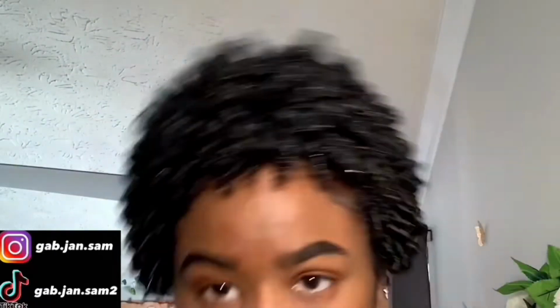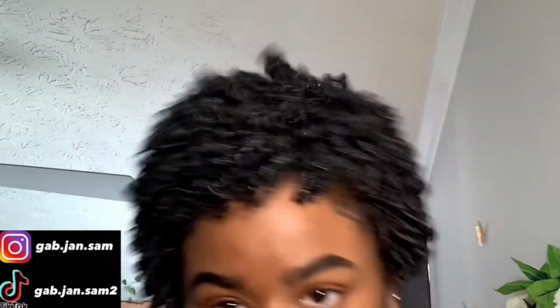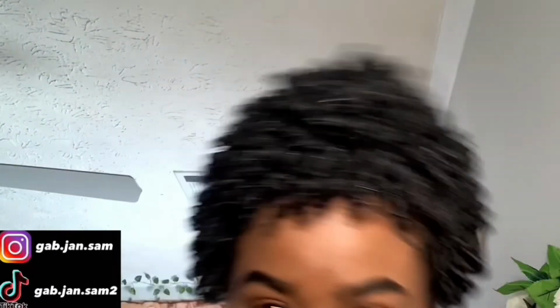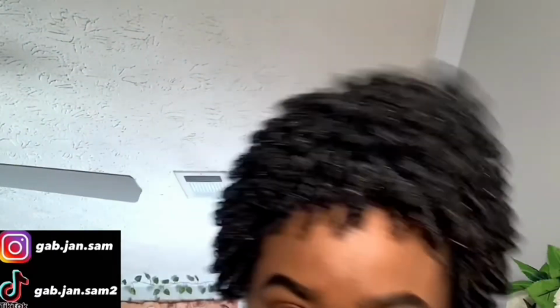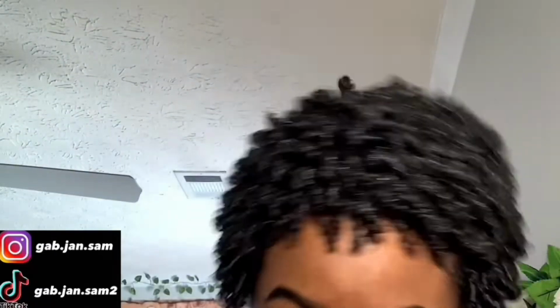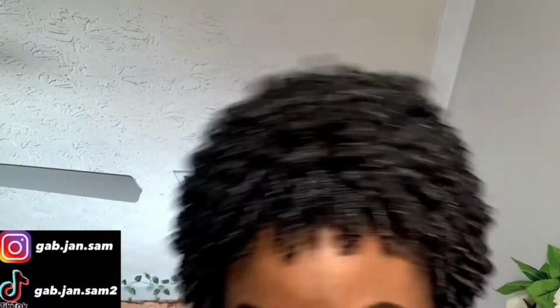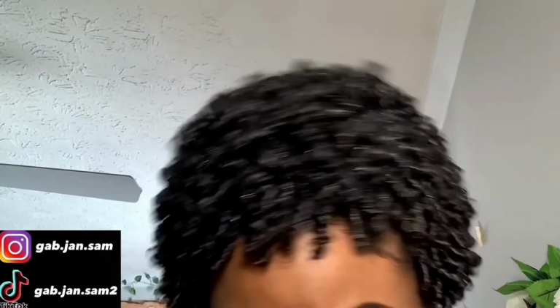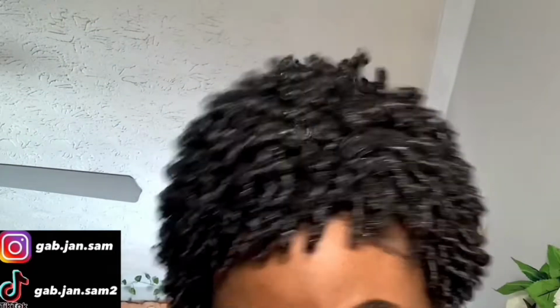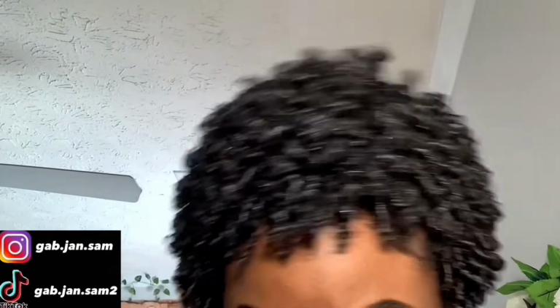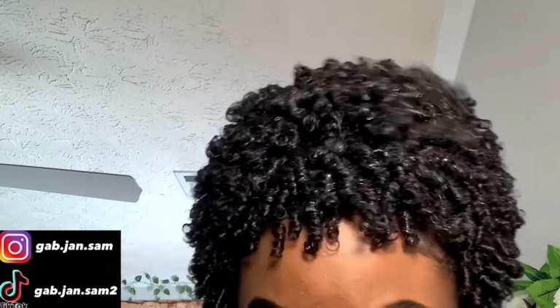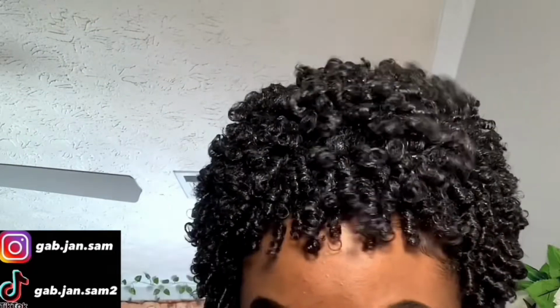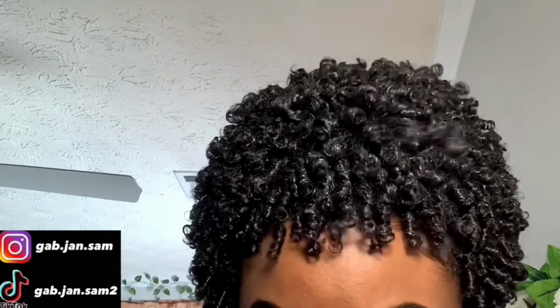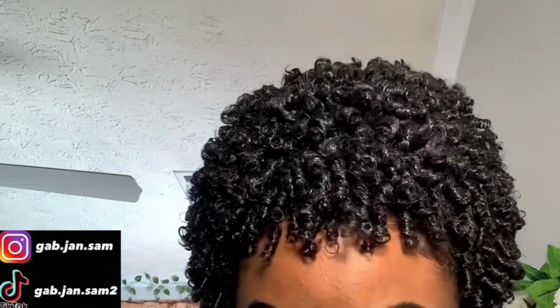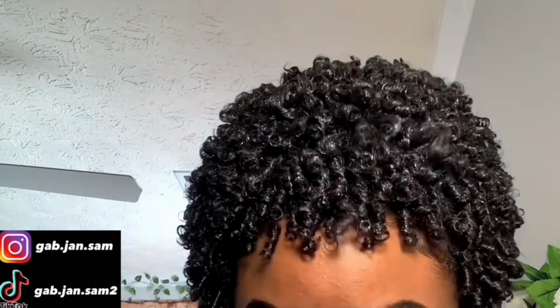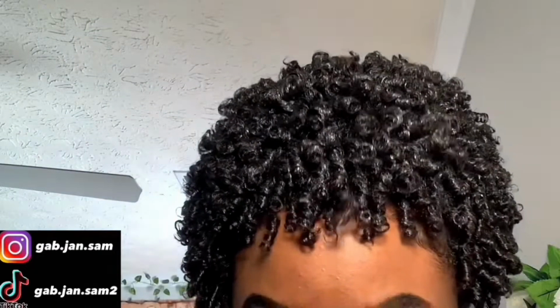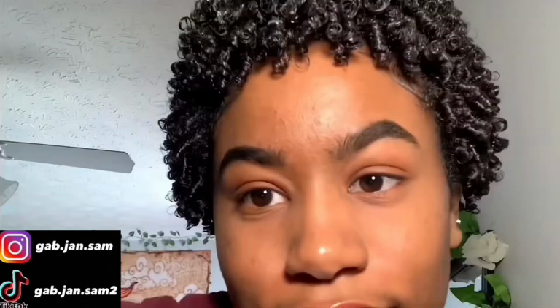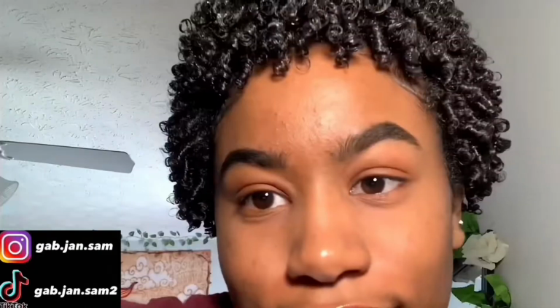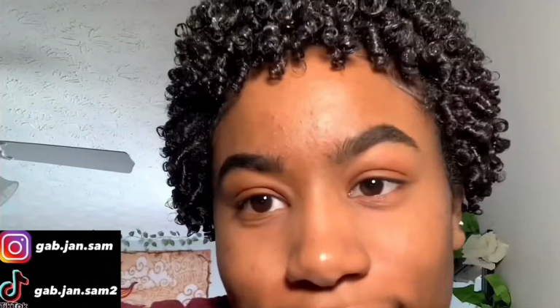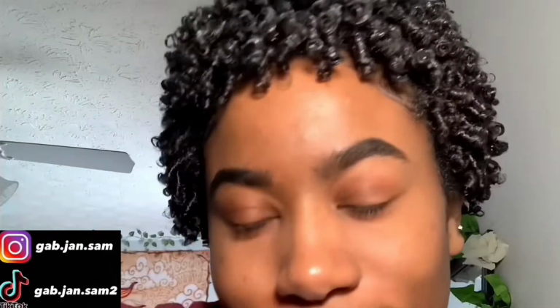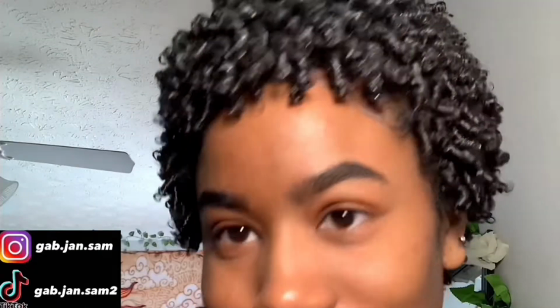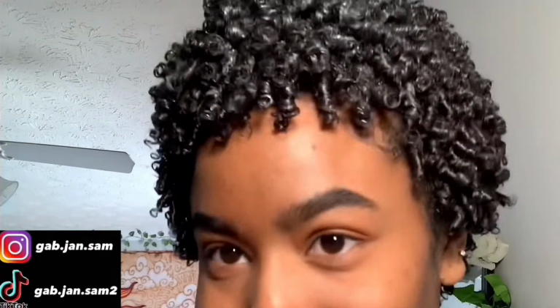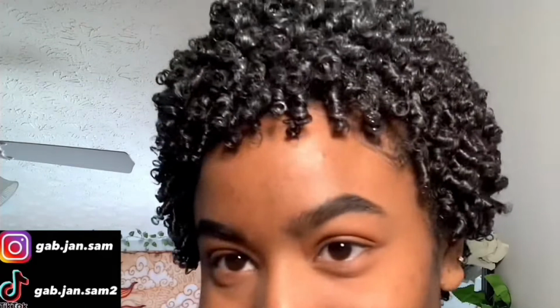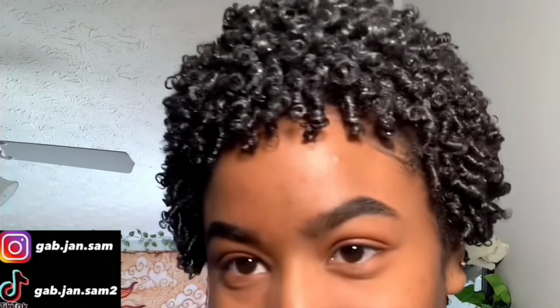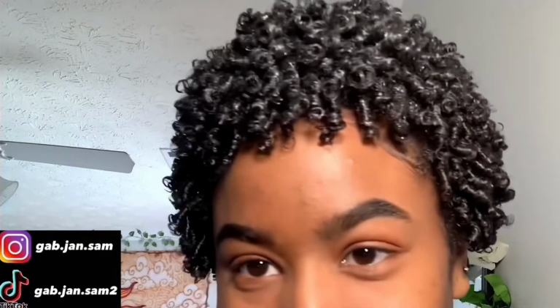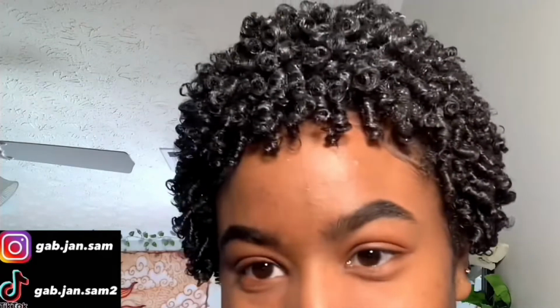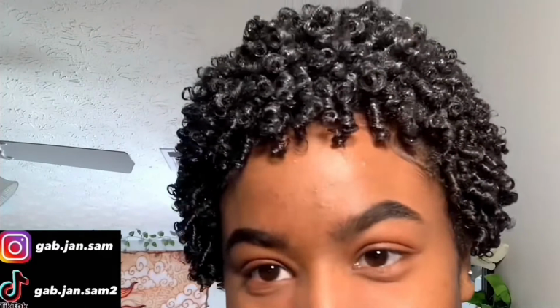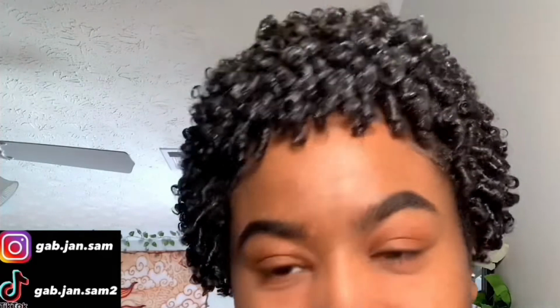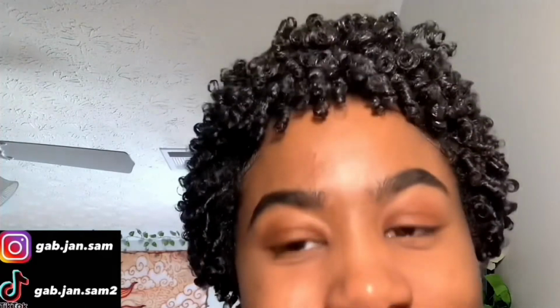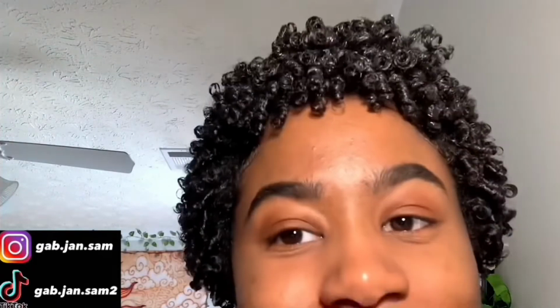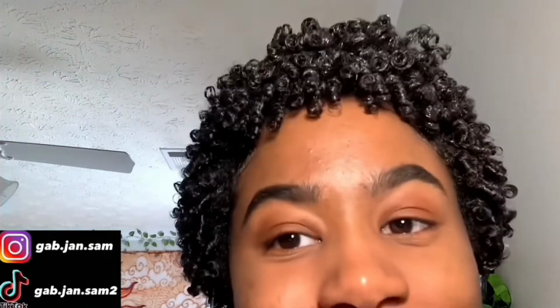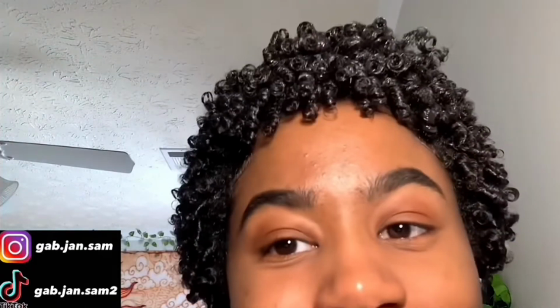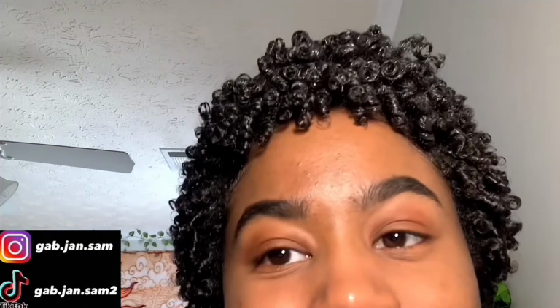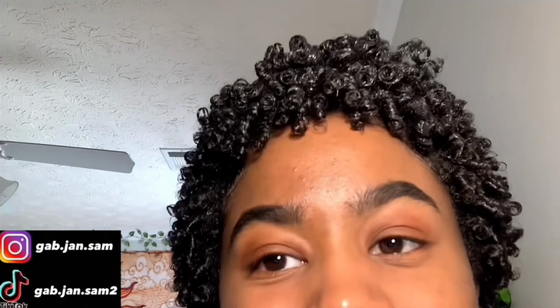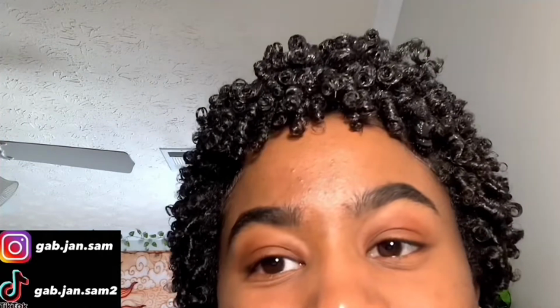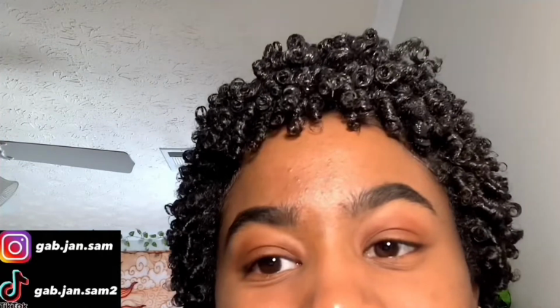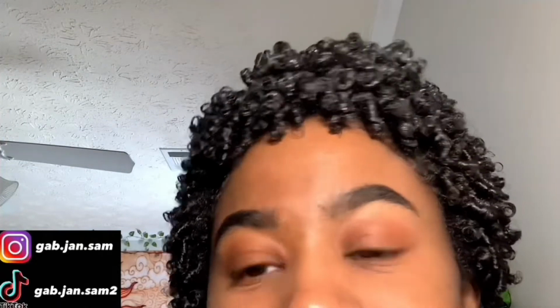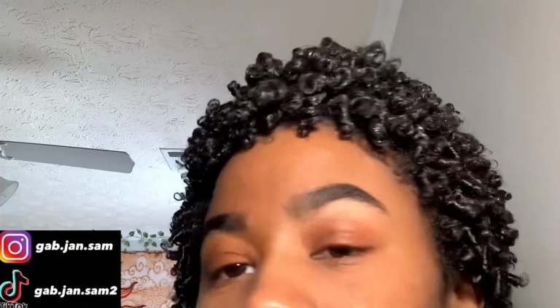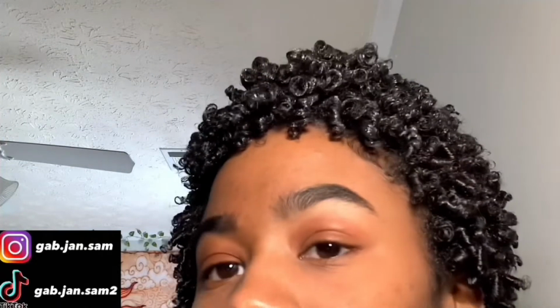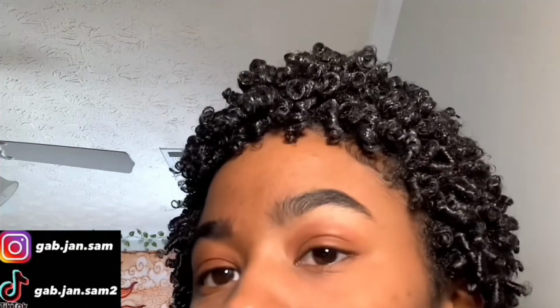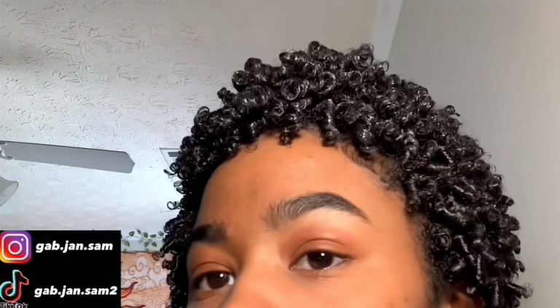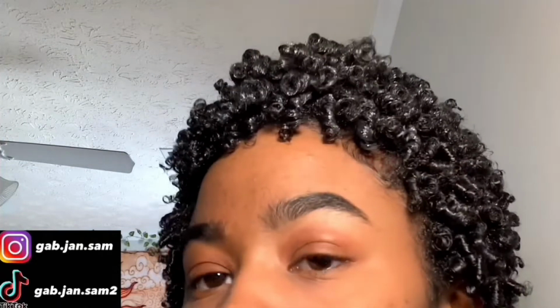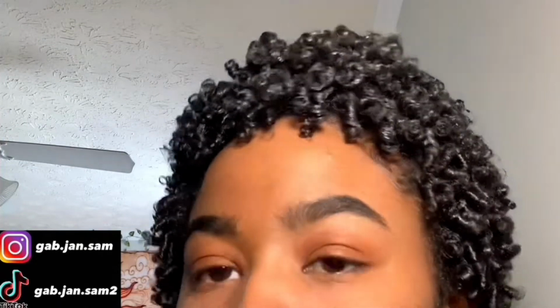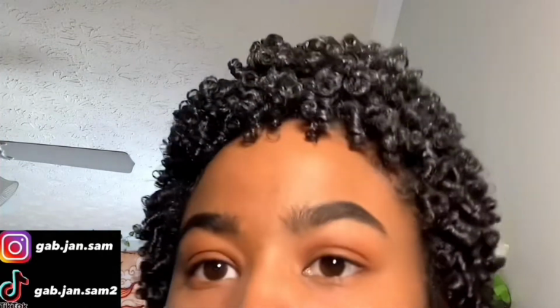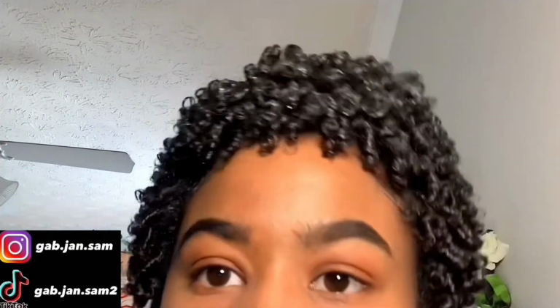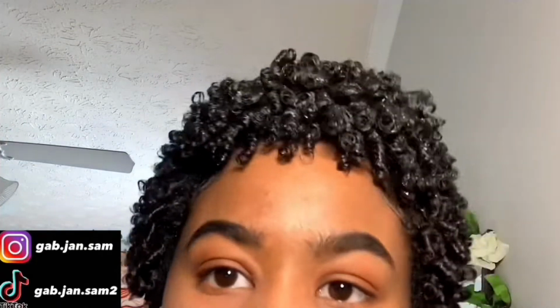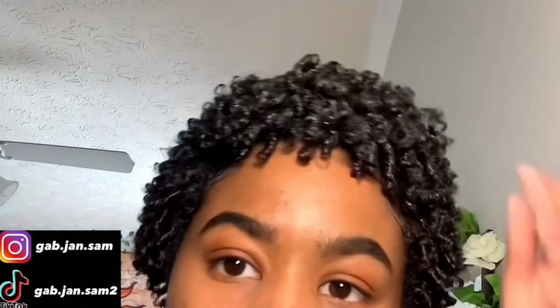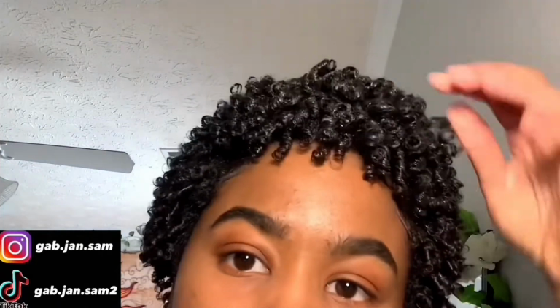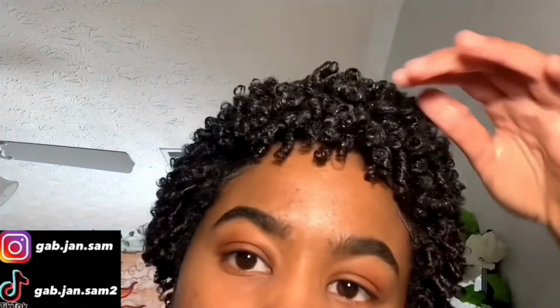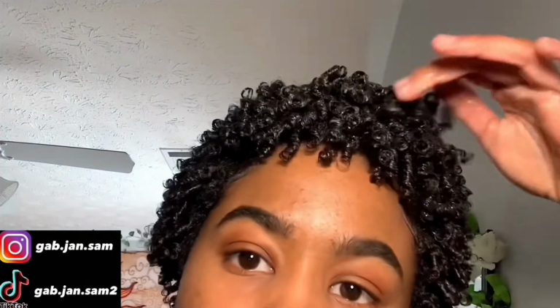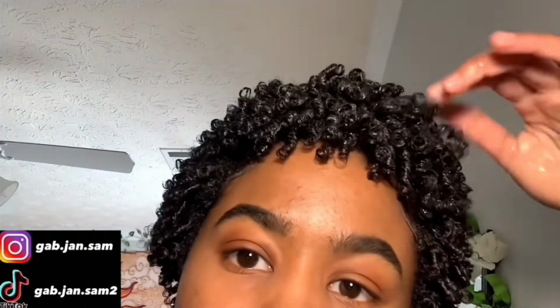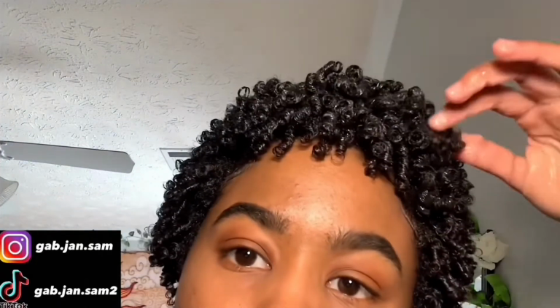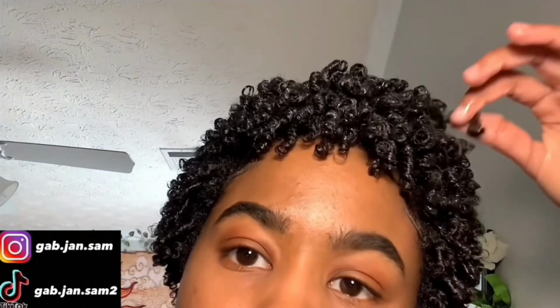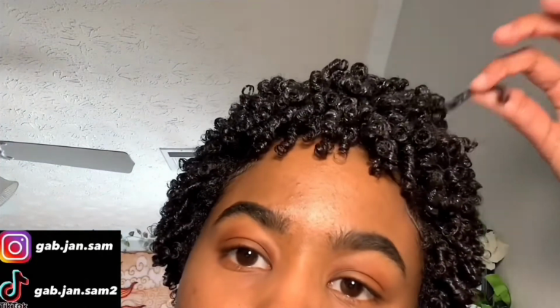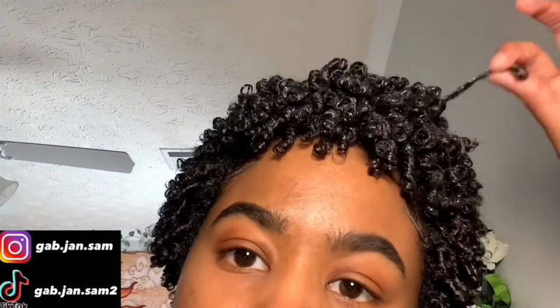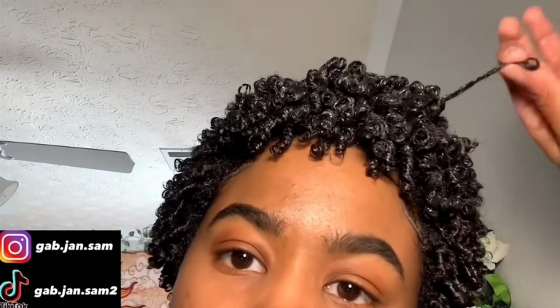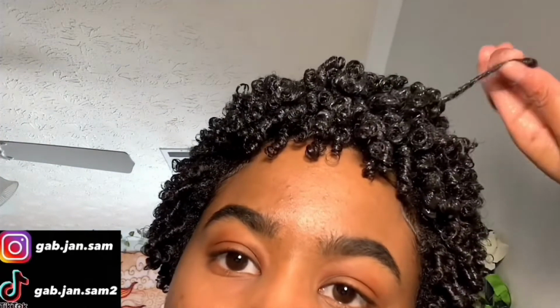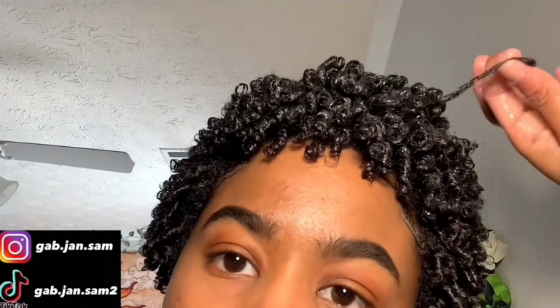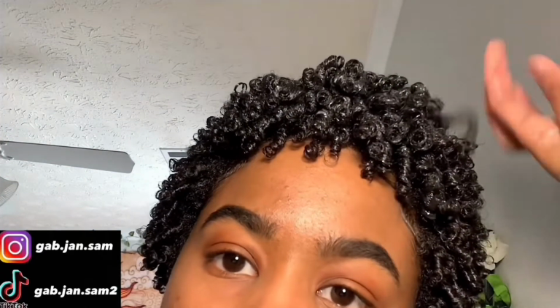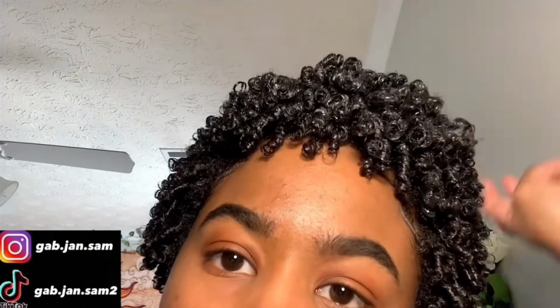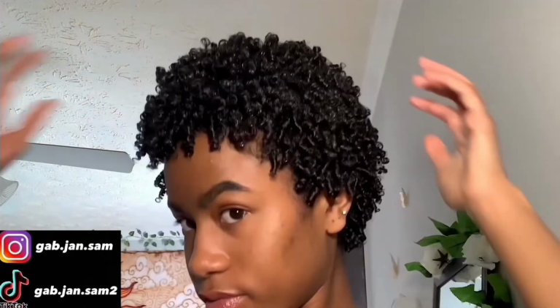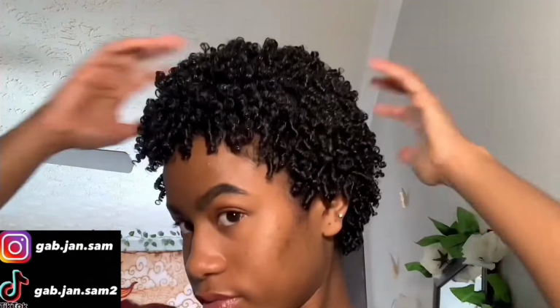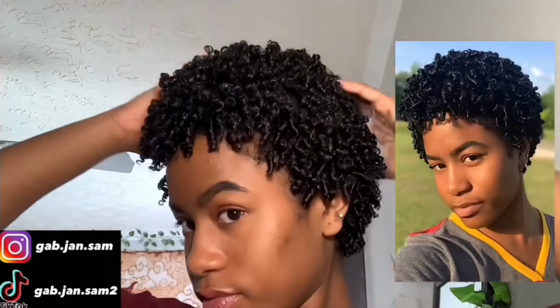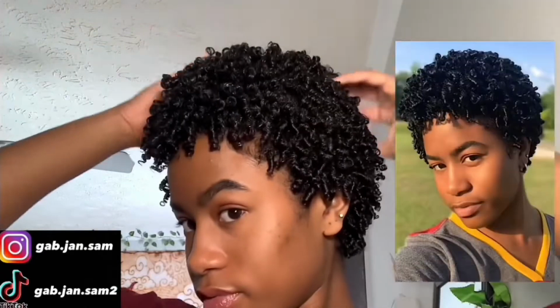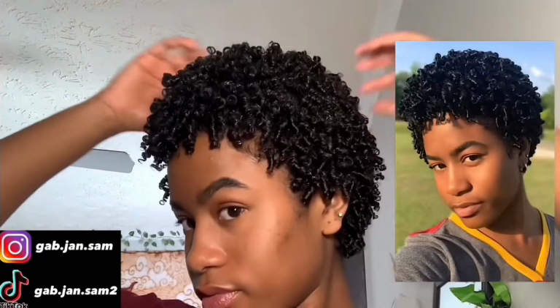Finally done after an eternity! This is what my hair looks like while it's still wet, but when it dries it looks something like this.